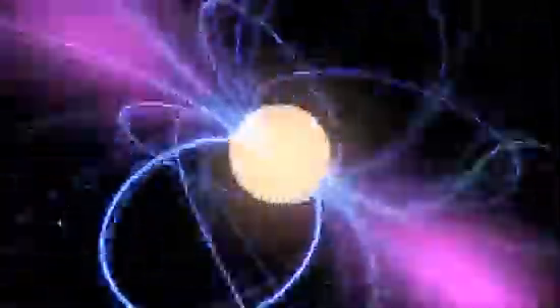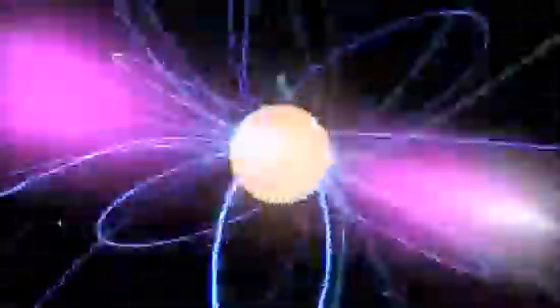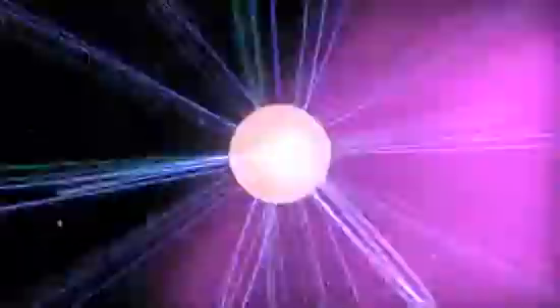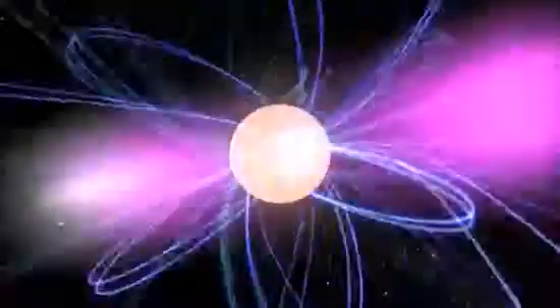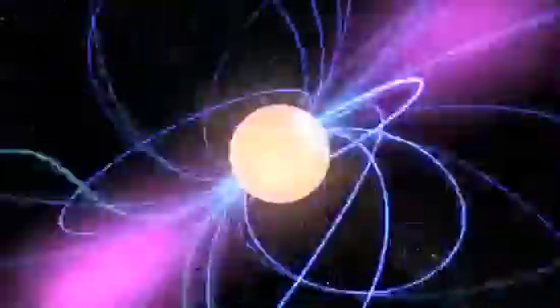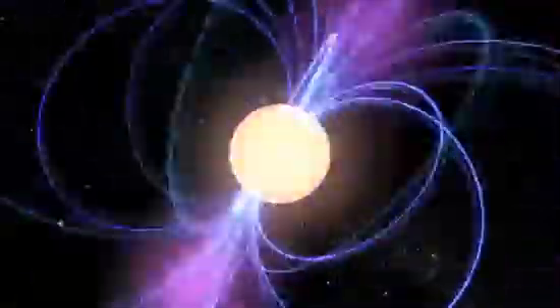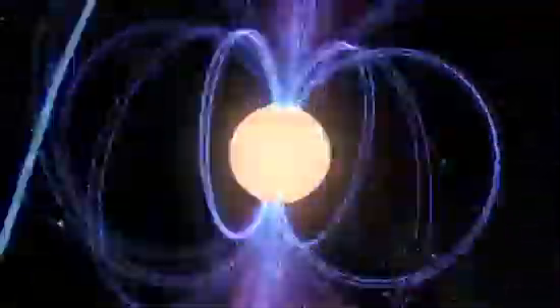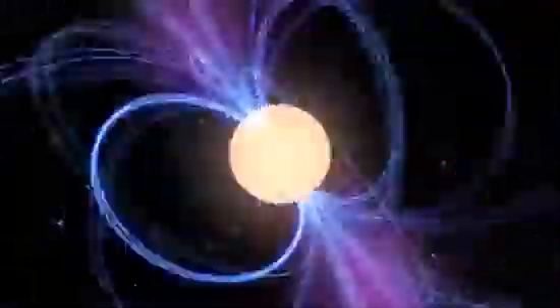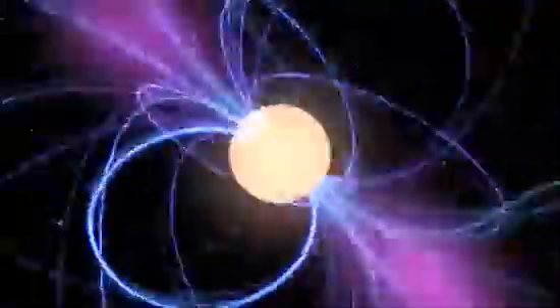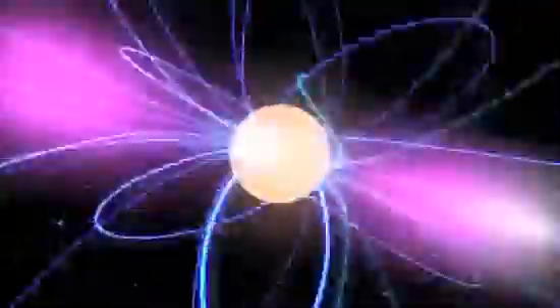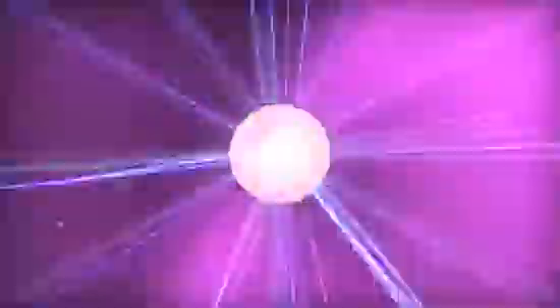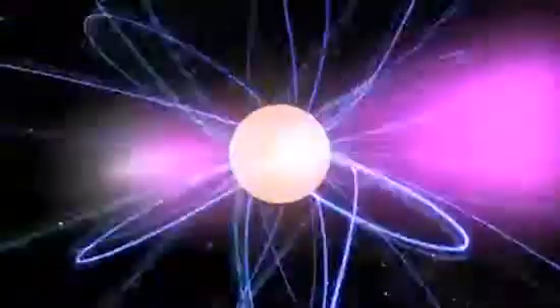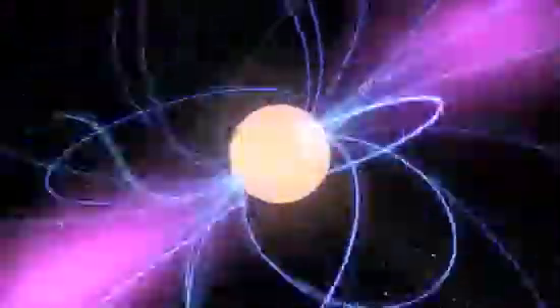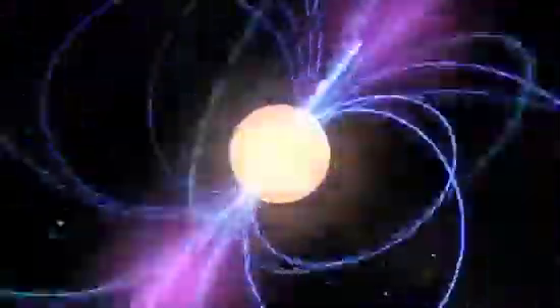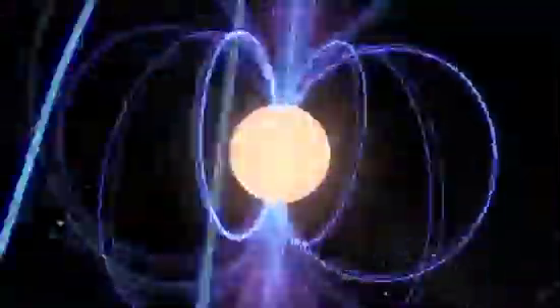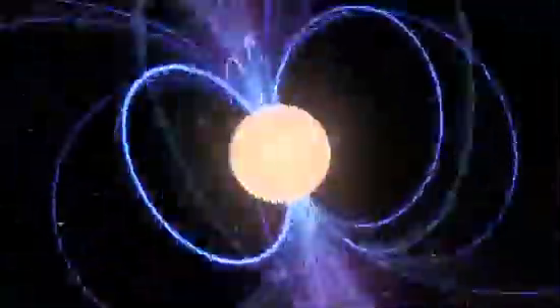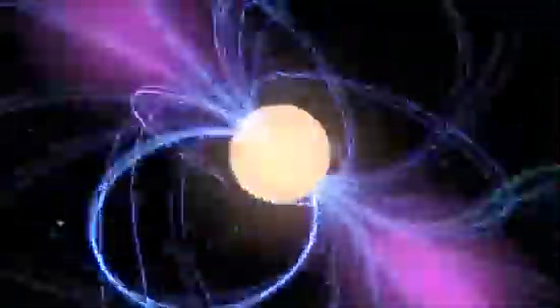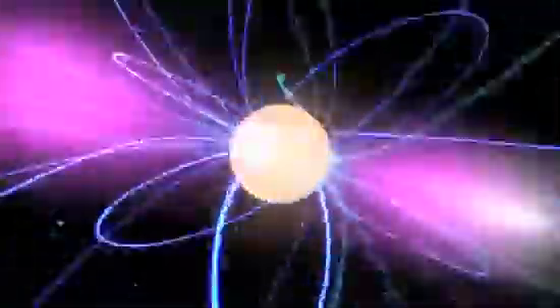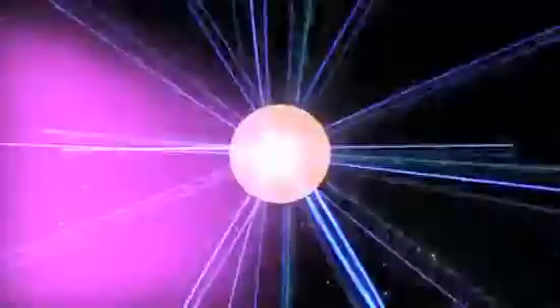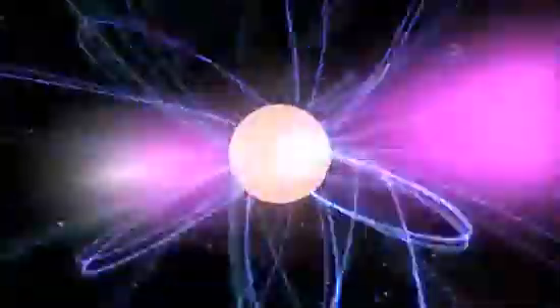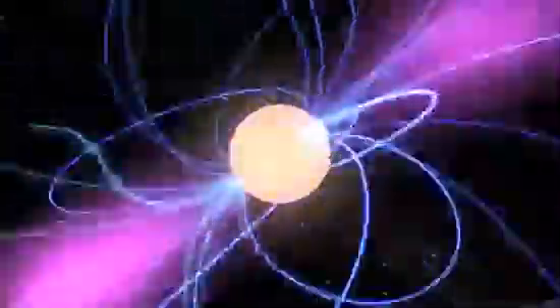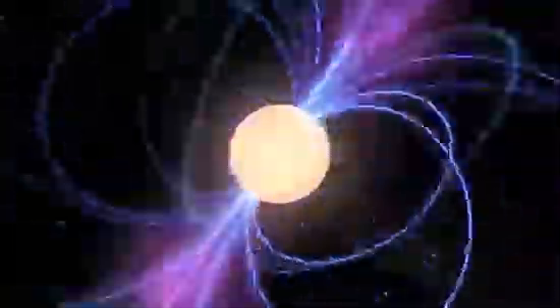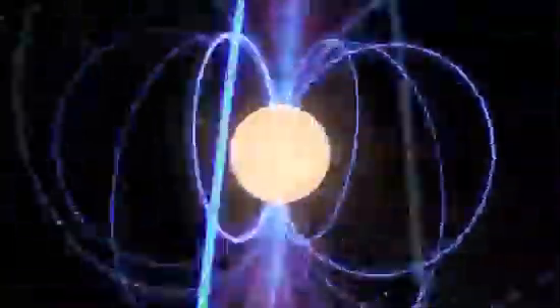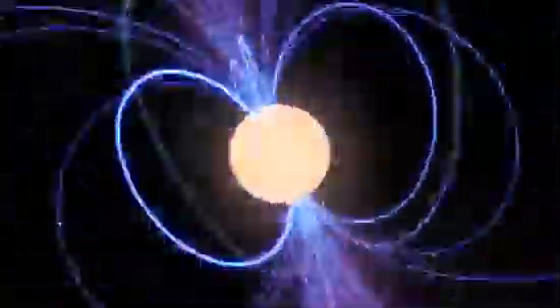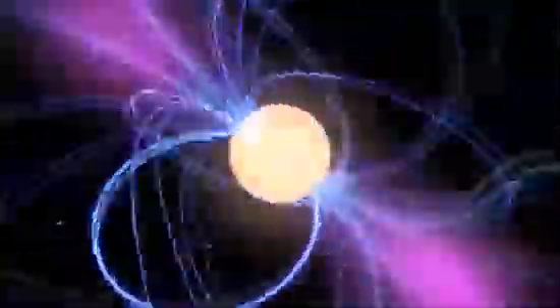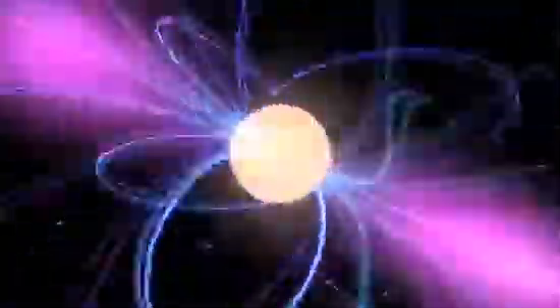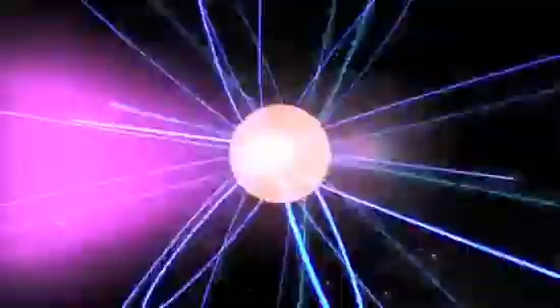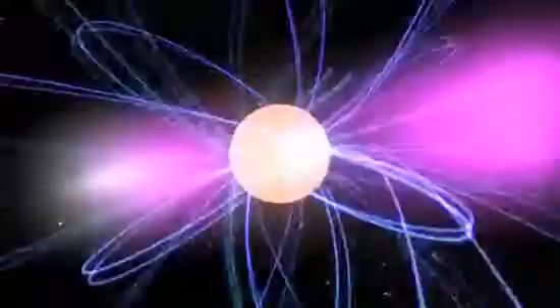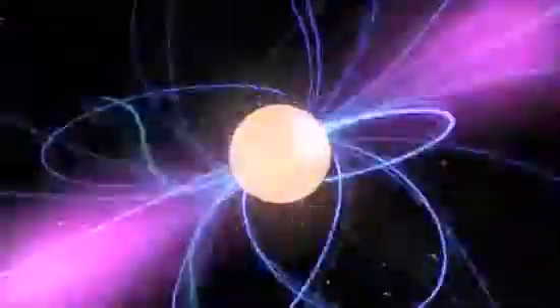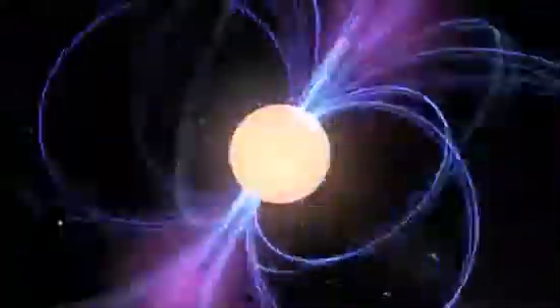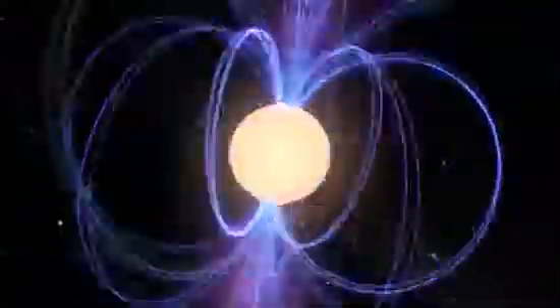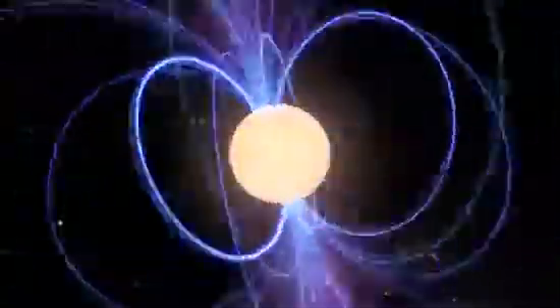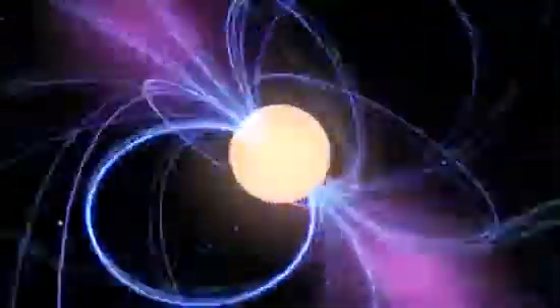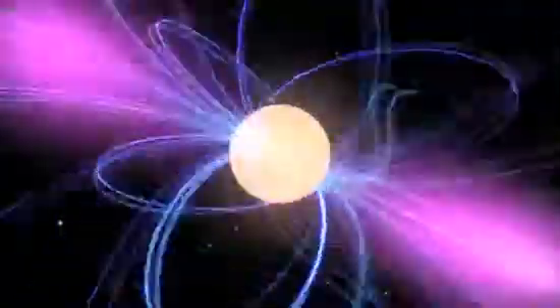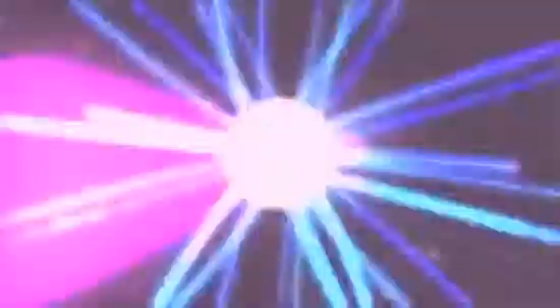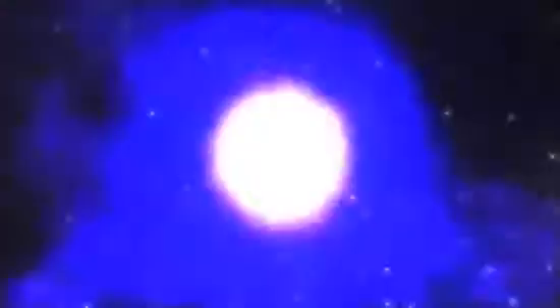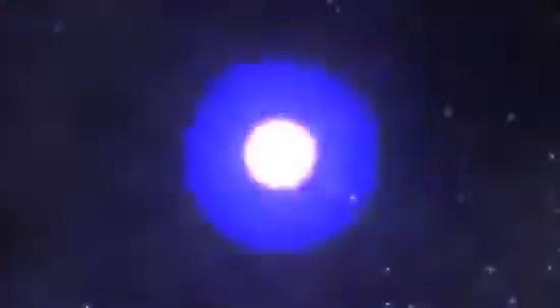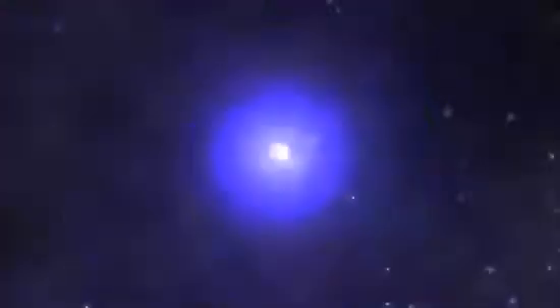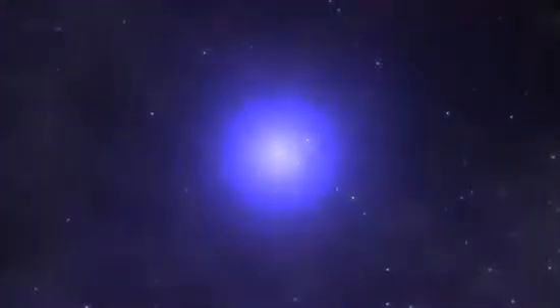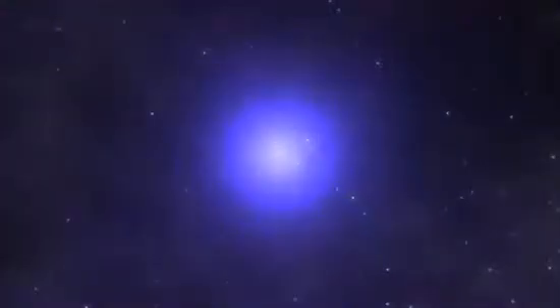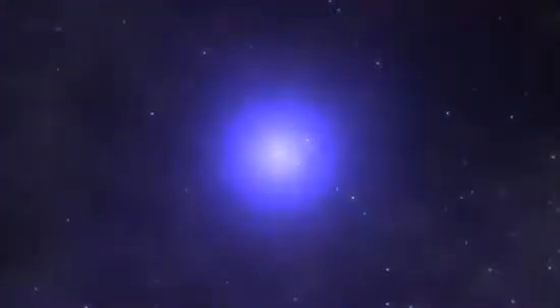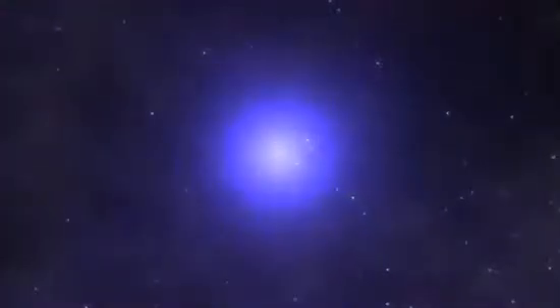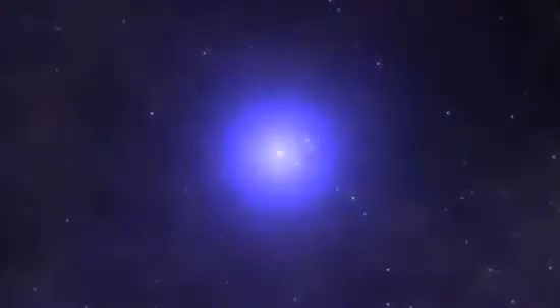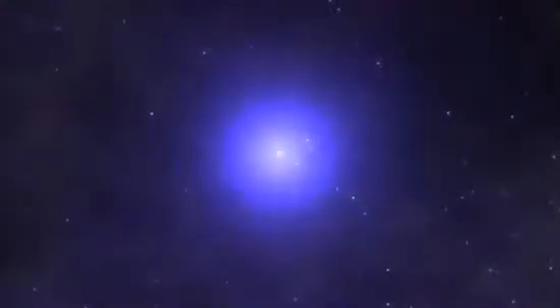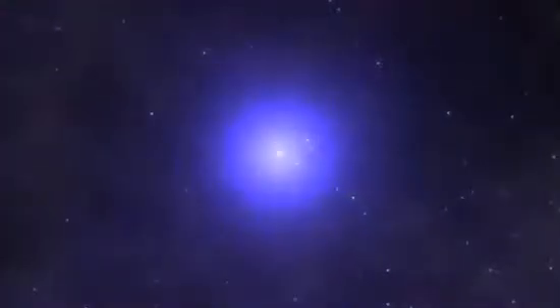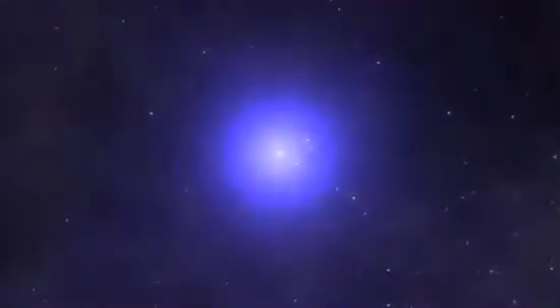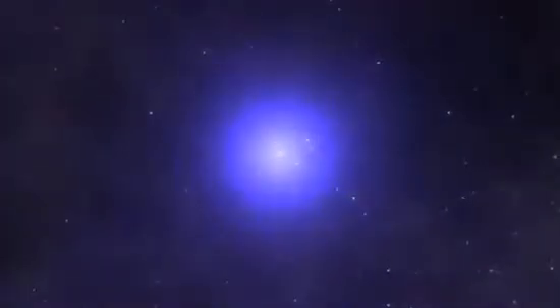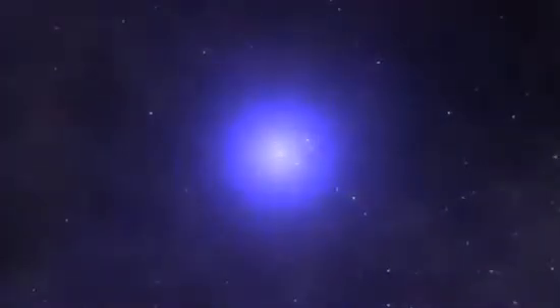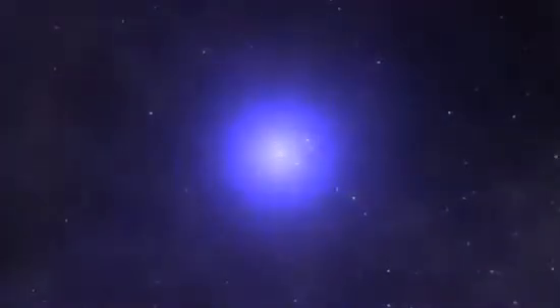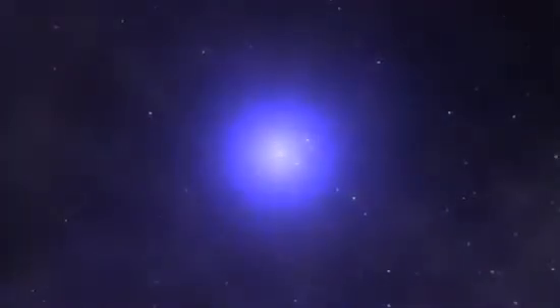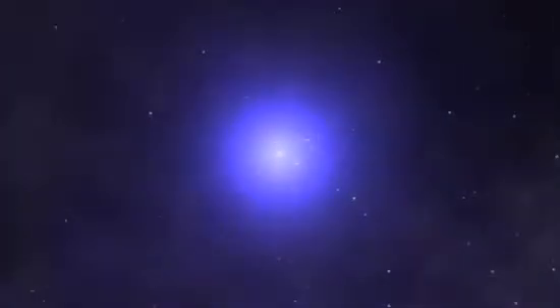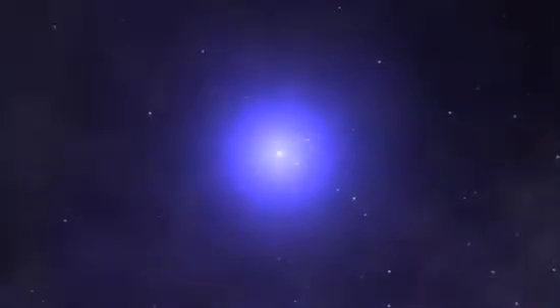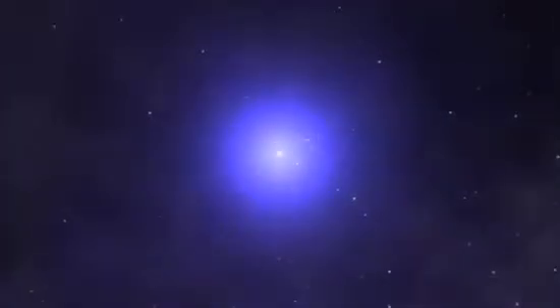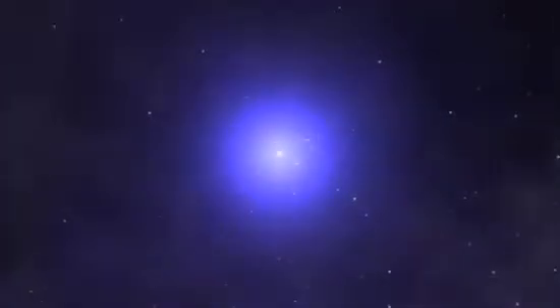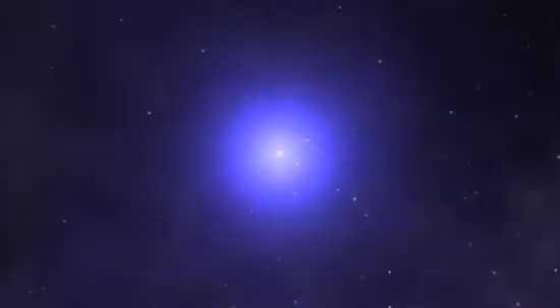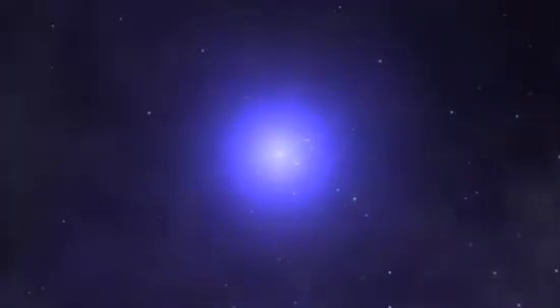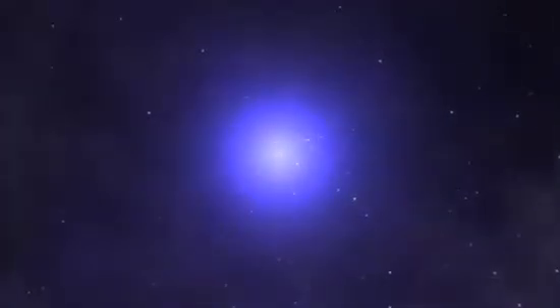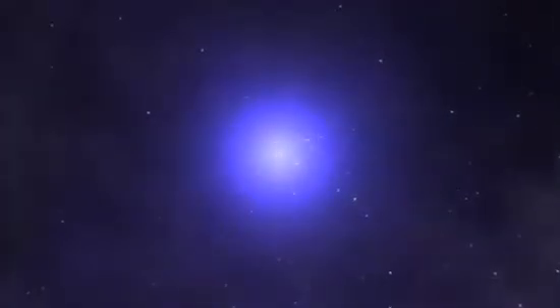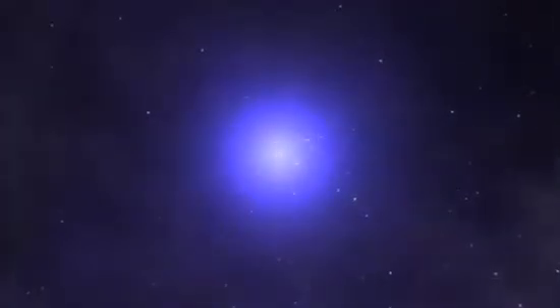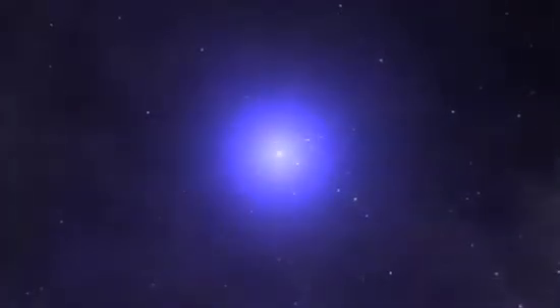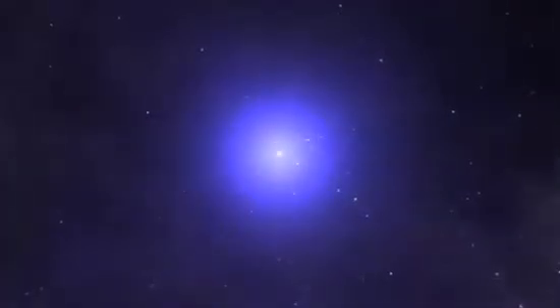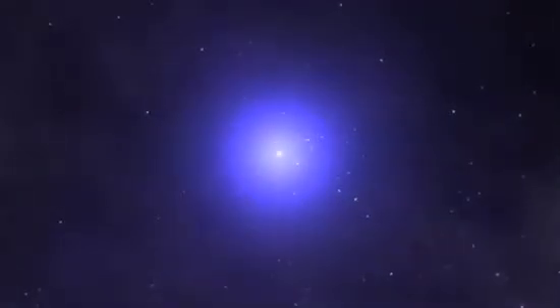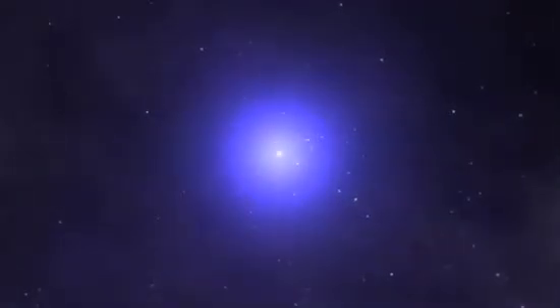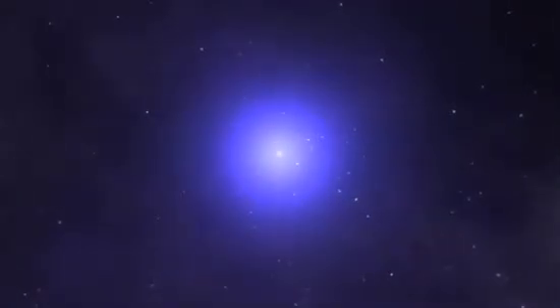As the pulsar rotates, these beams sweep the sky like a lighthouse. To a distant observer, the pulsar appears to blink on and off.